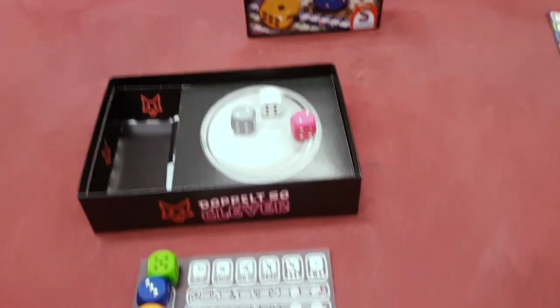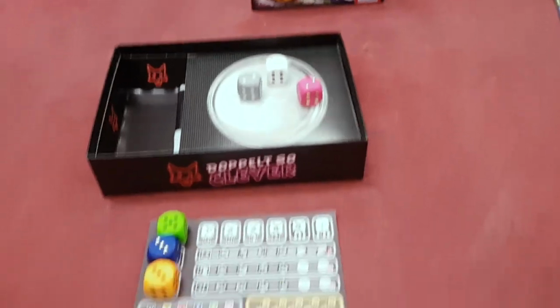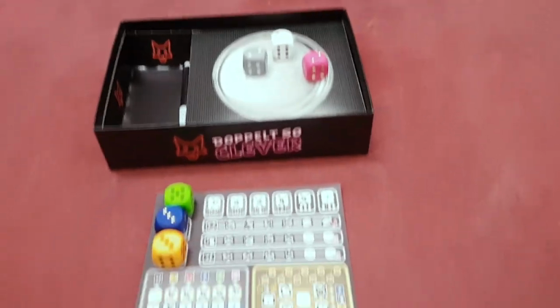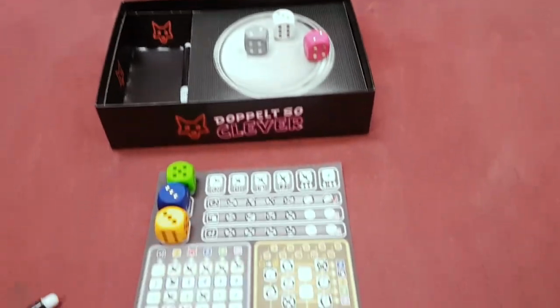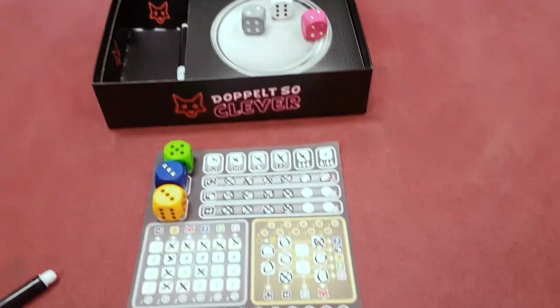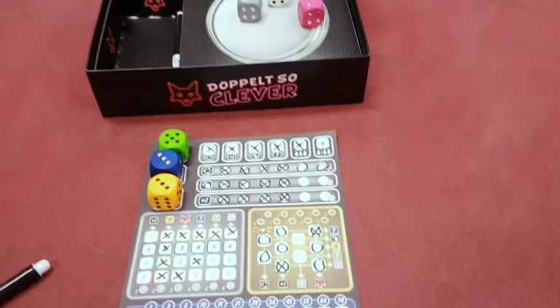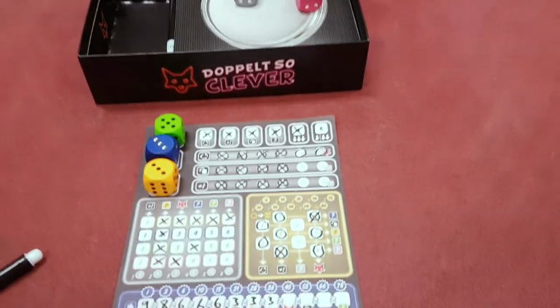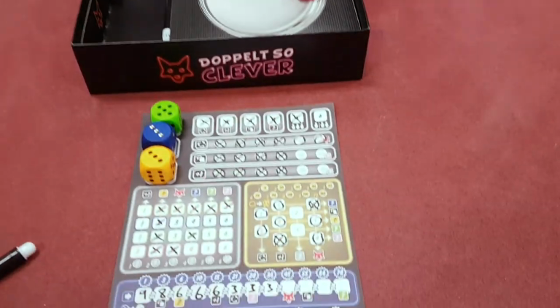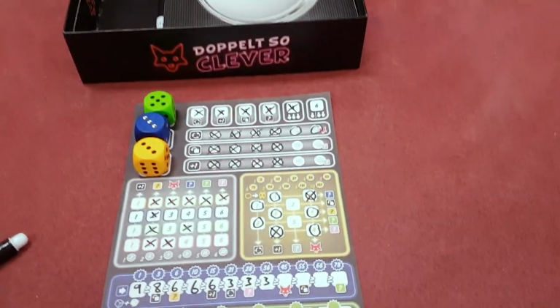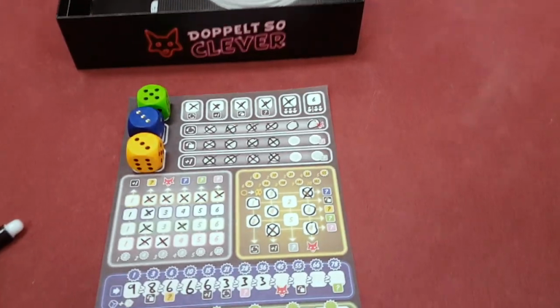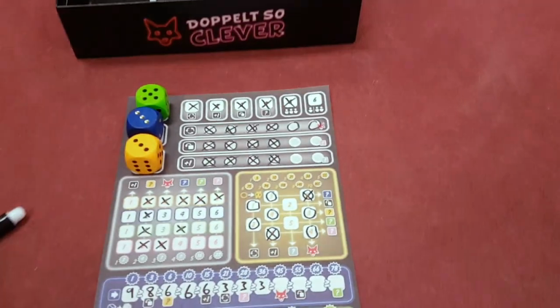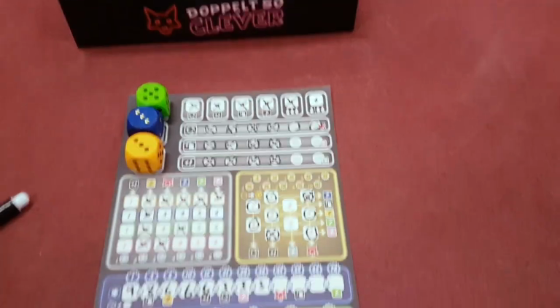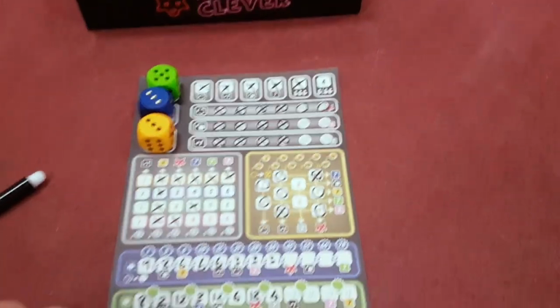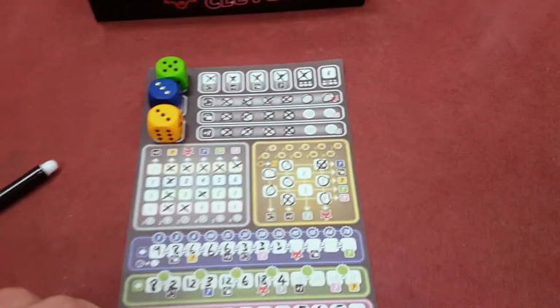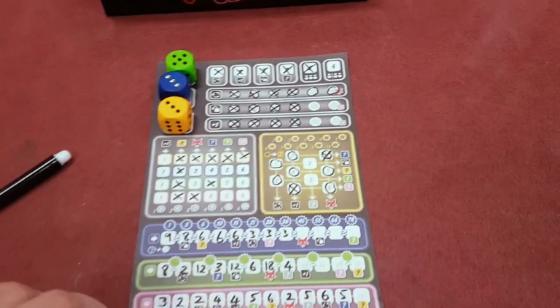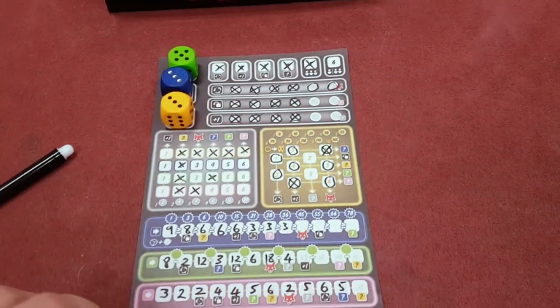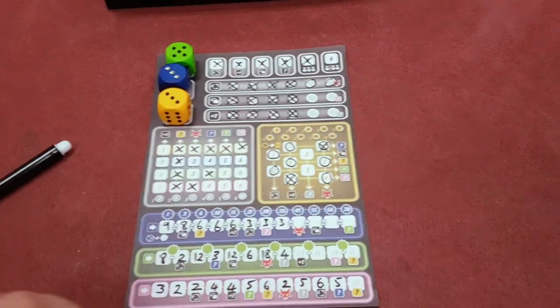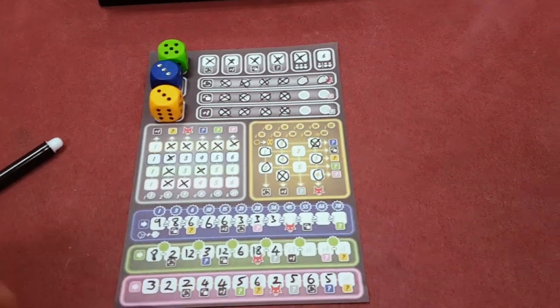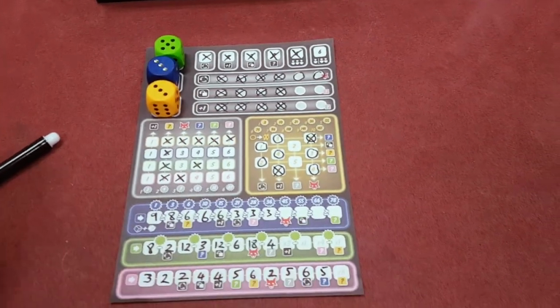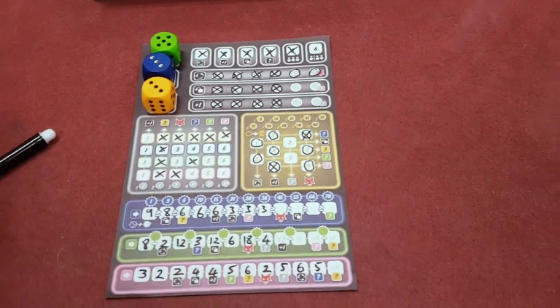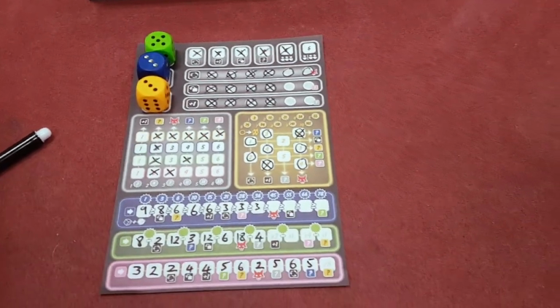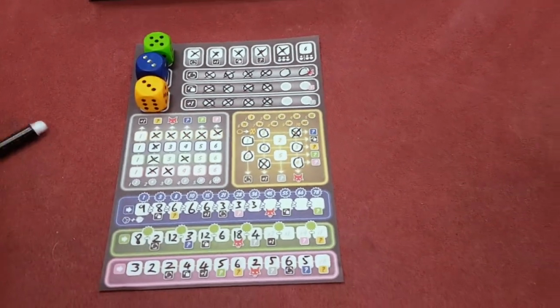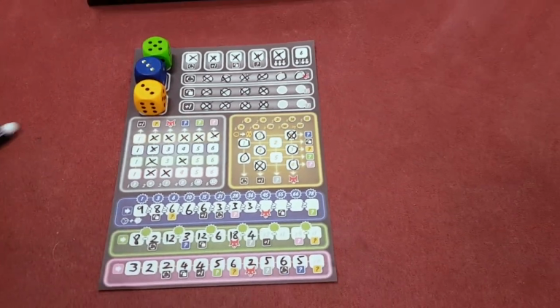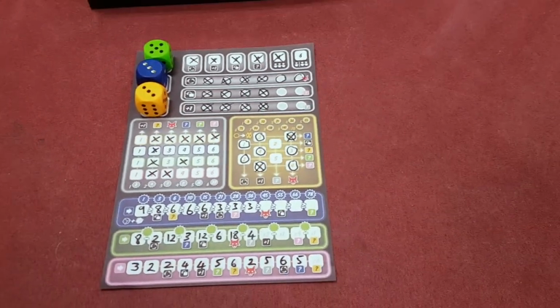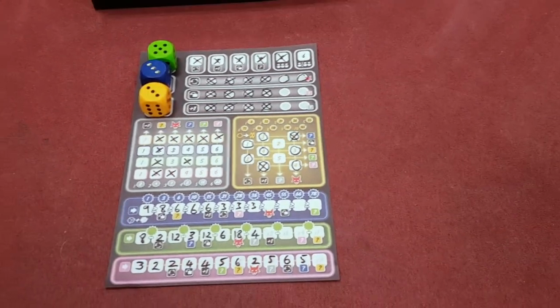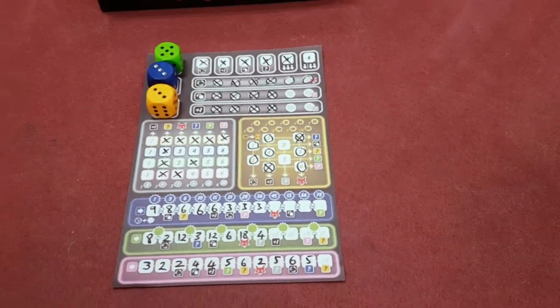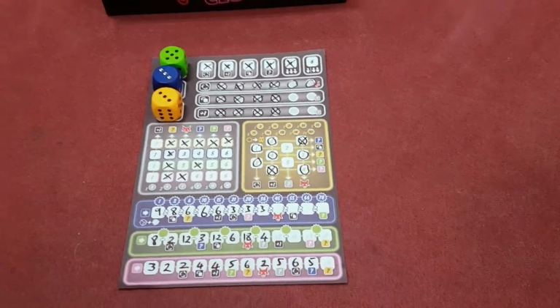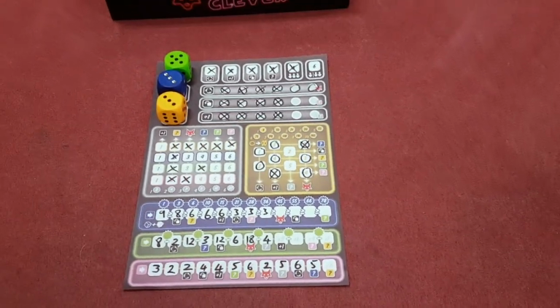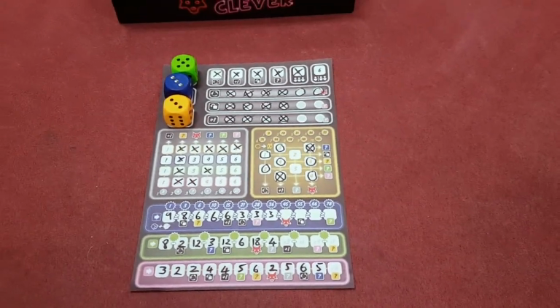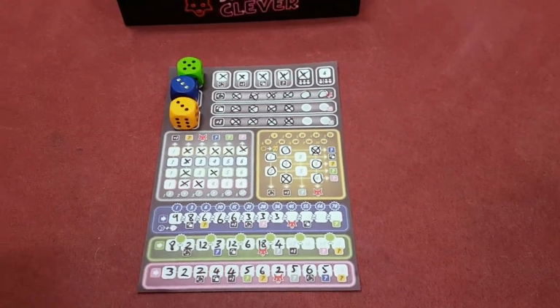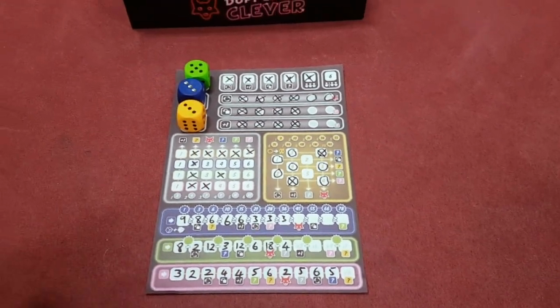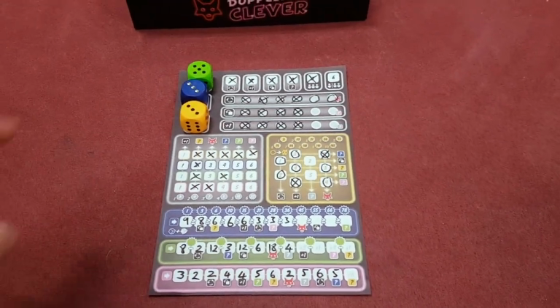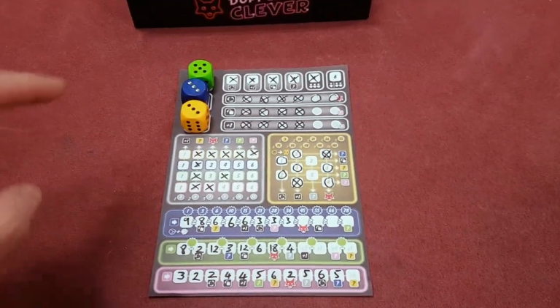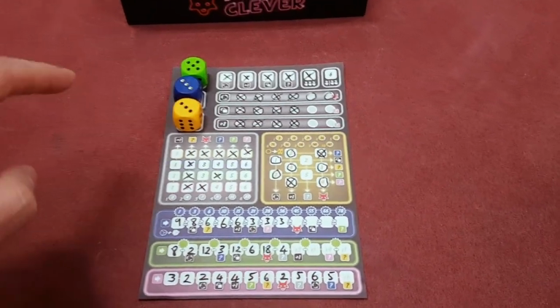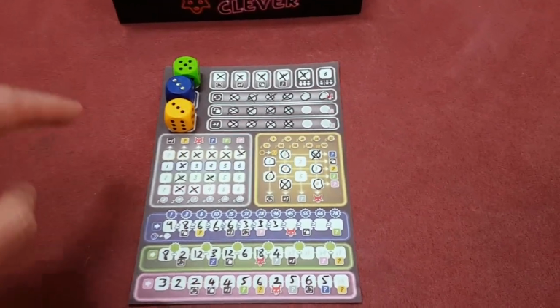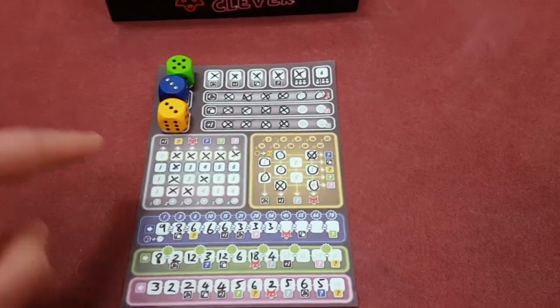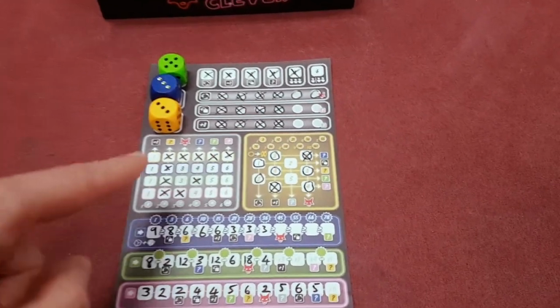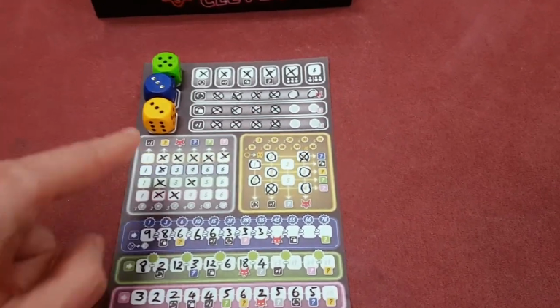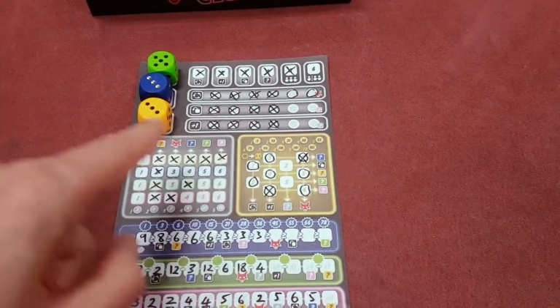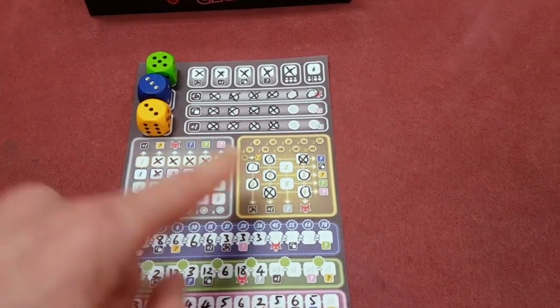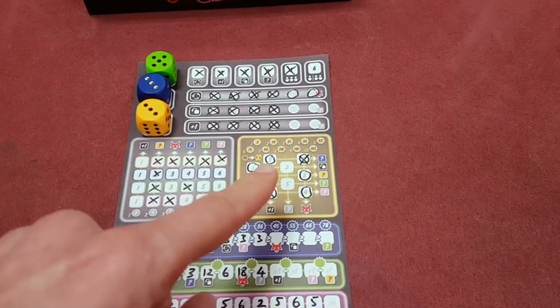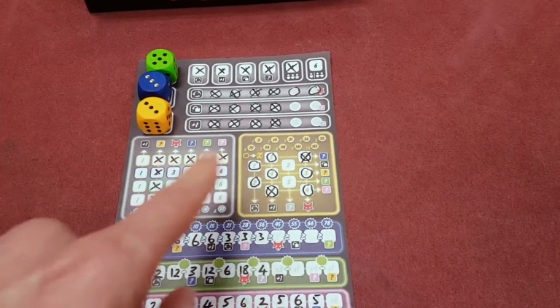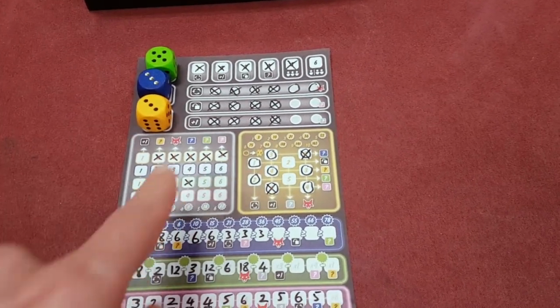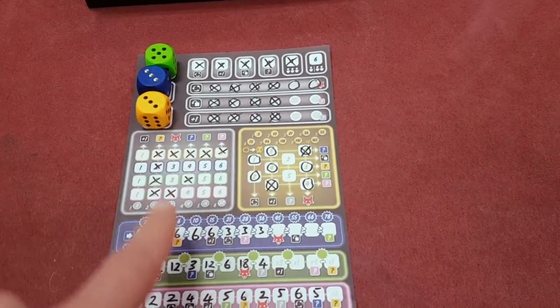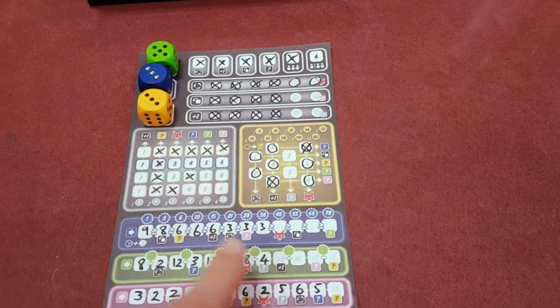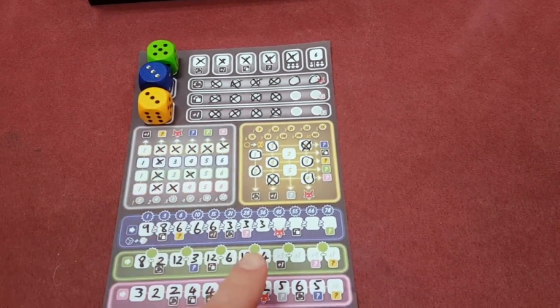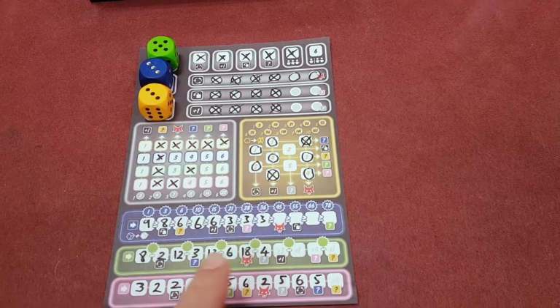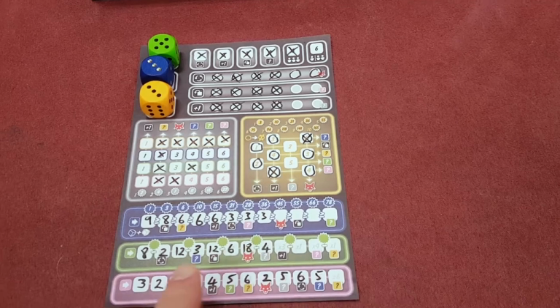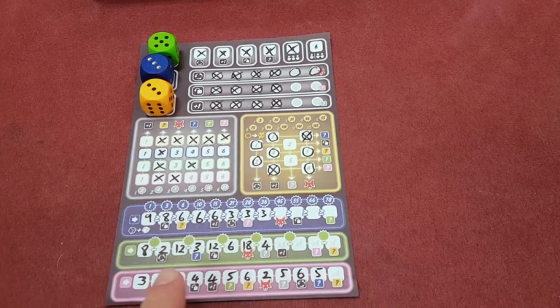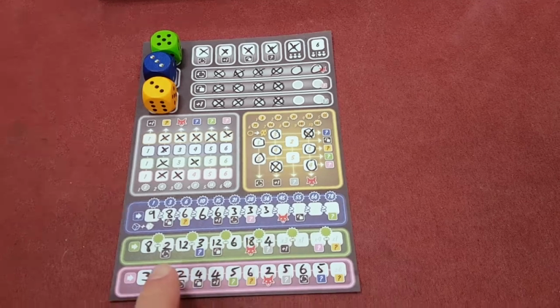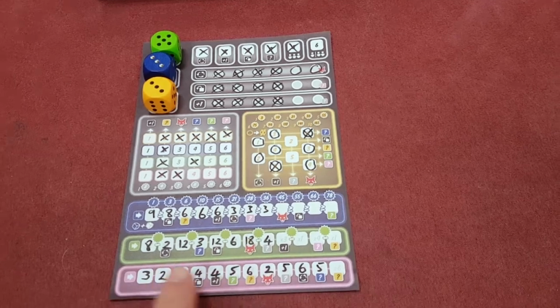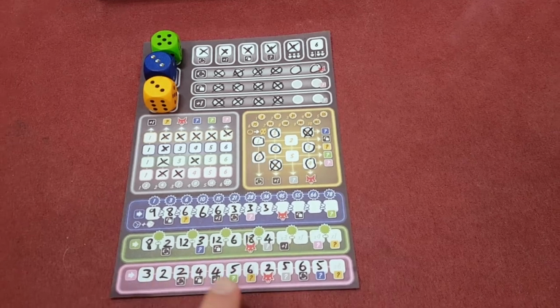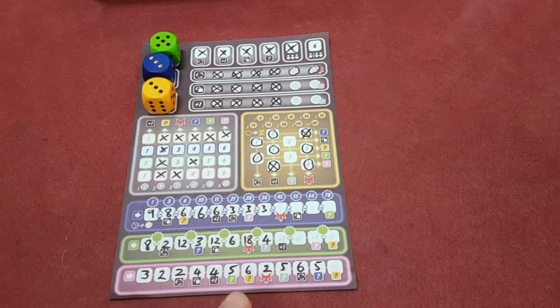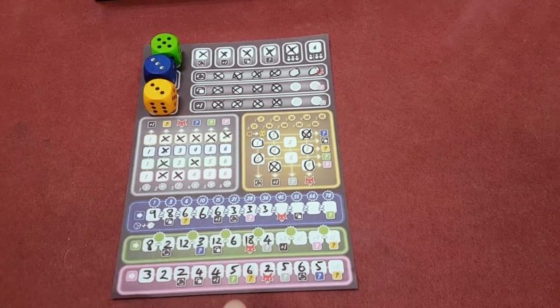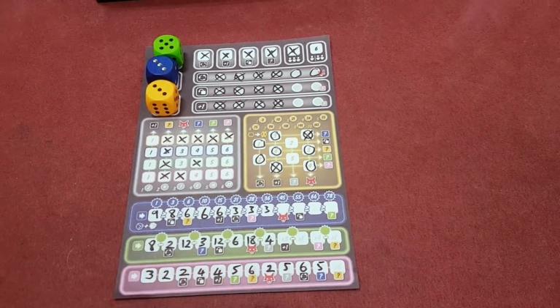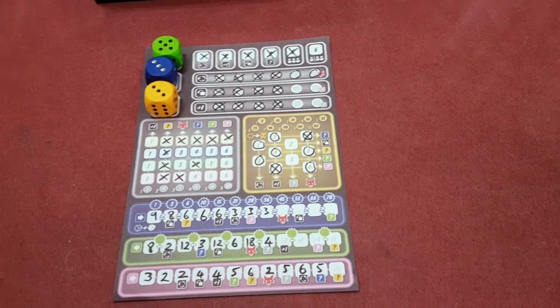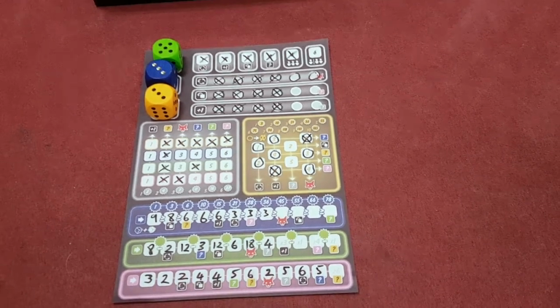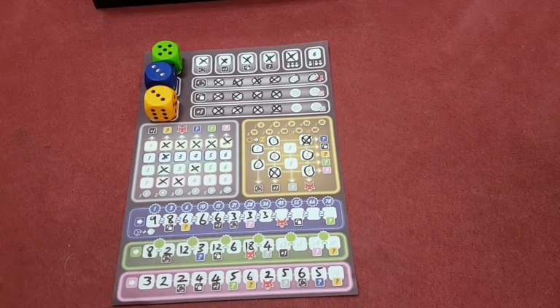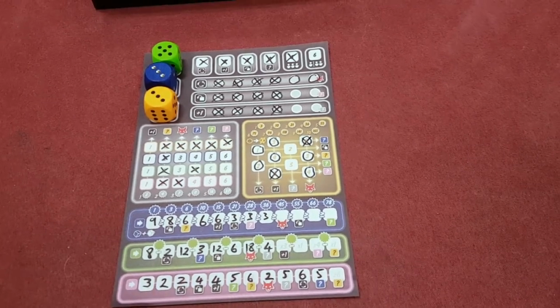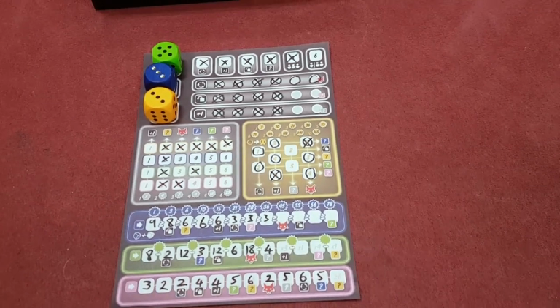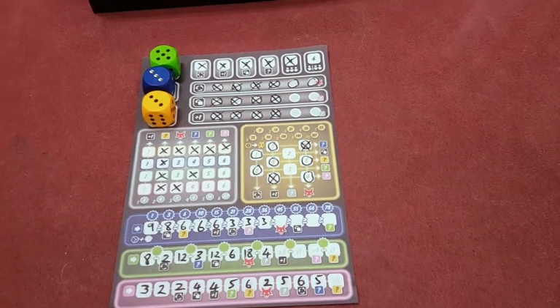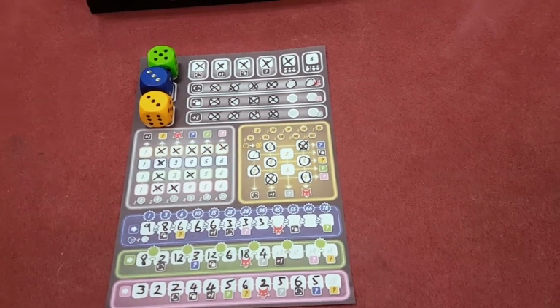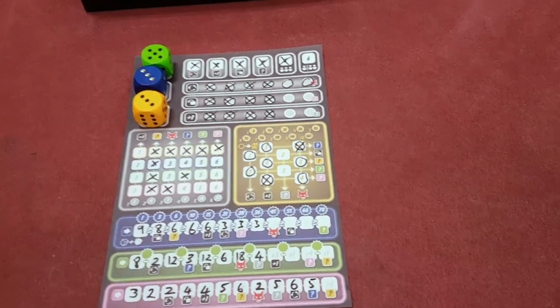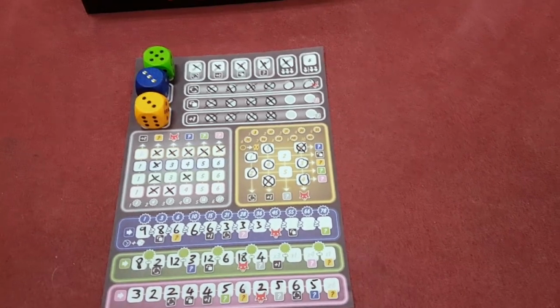Everyone else gets to pick one of the dice that I've locked and didn't get to choose. In terms of how they all score on the sheet, you're just trying to get as many points as you can by filling out circles, crosses, and numbers in the different sections.